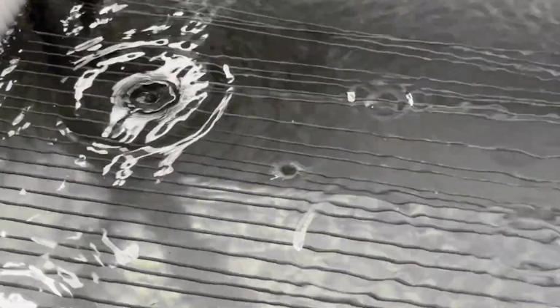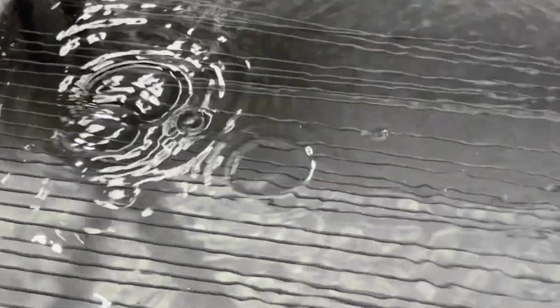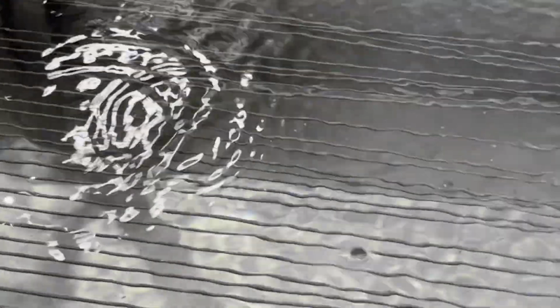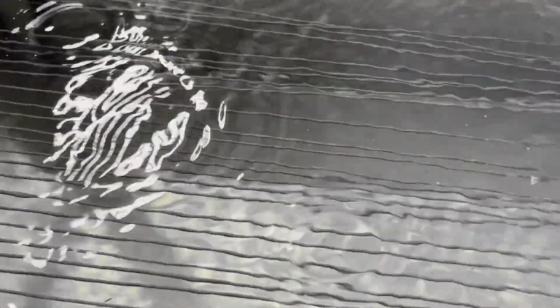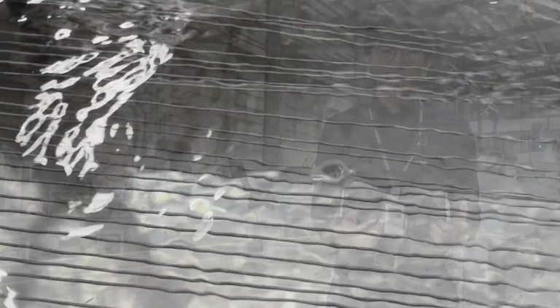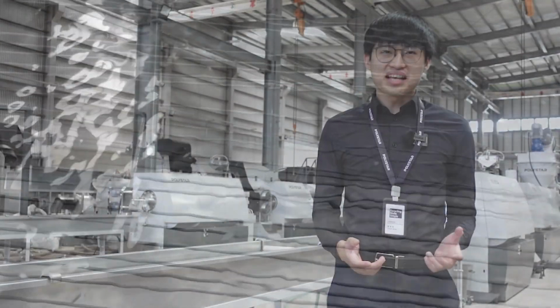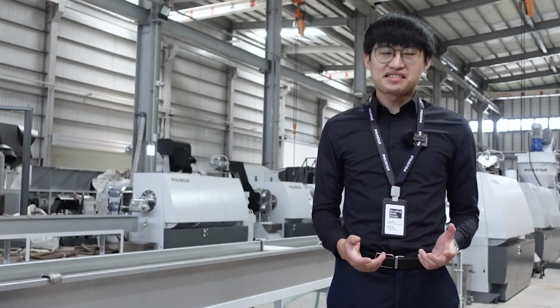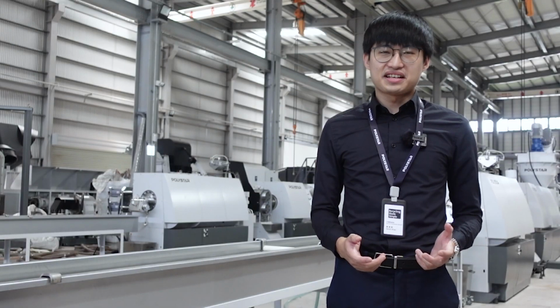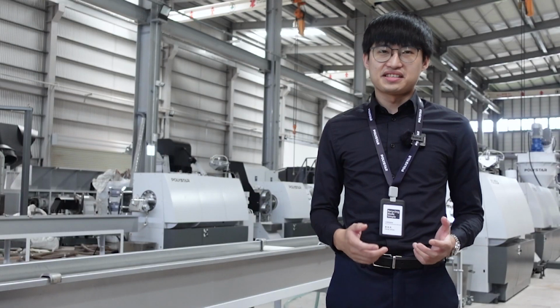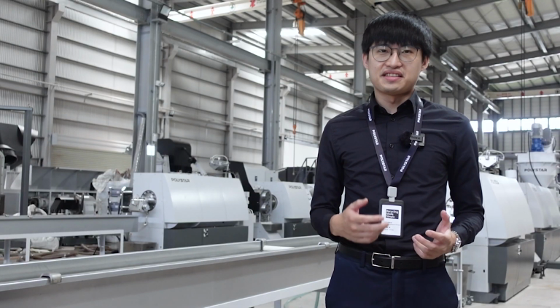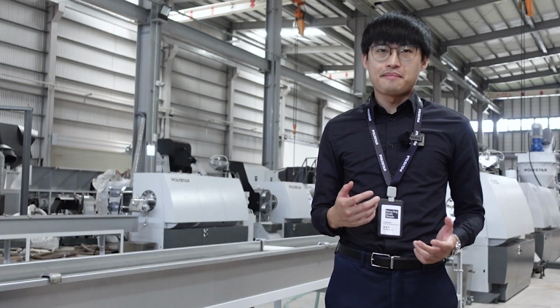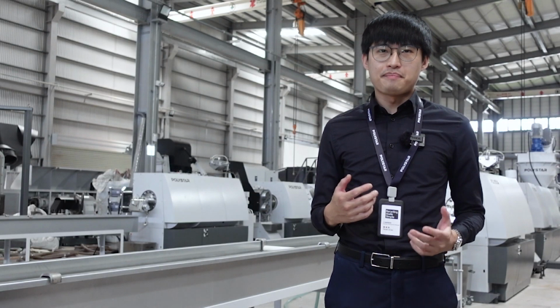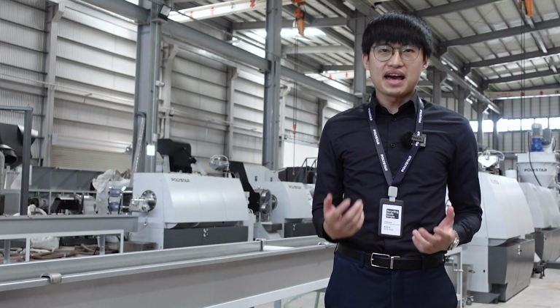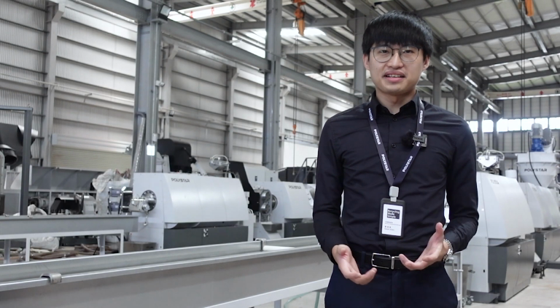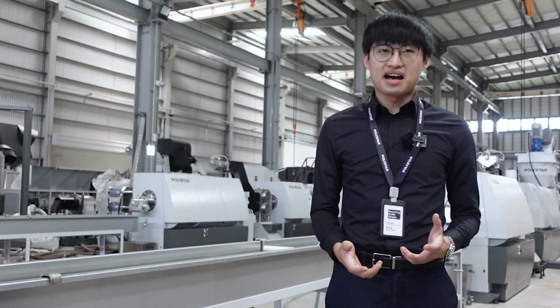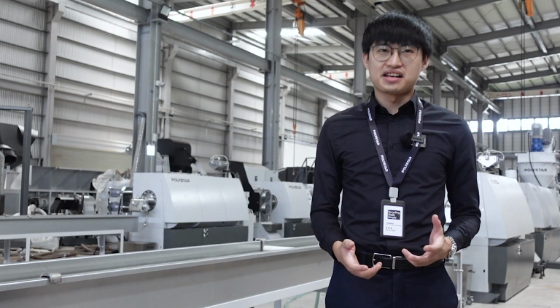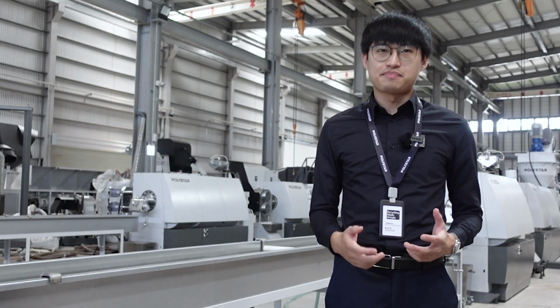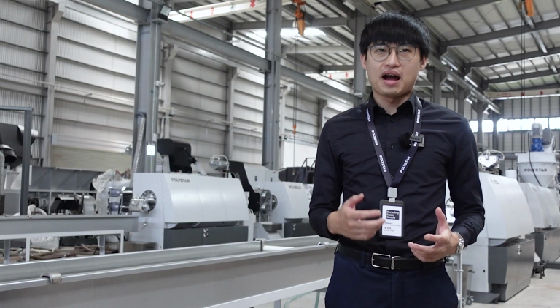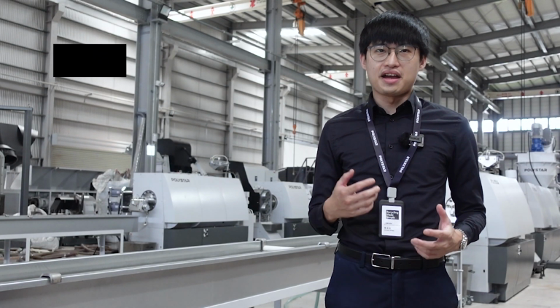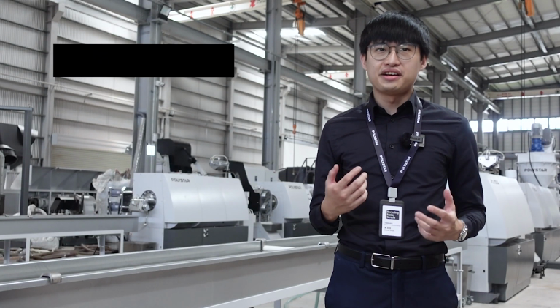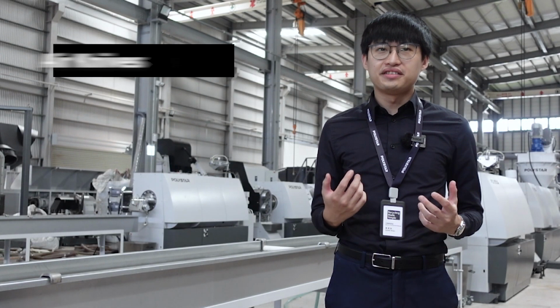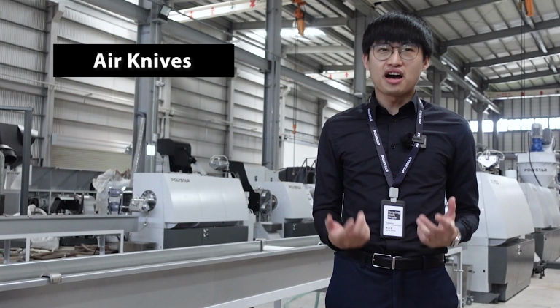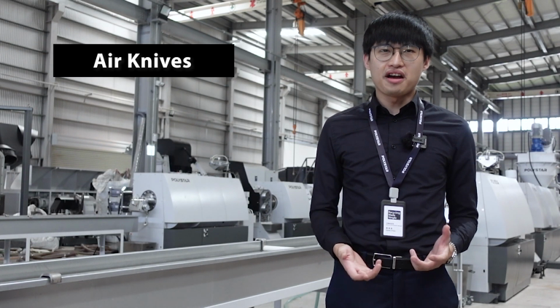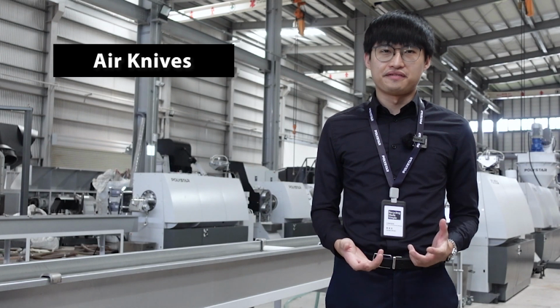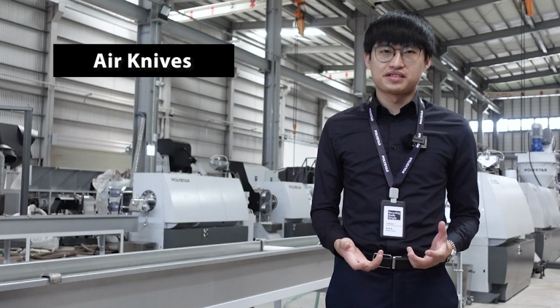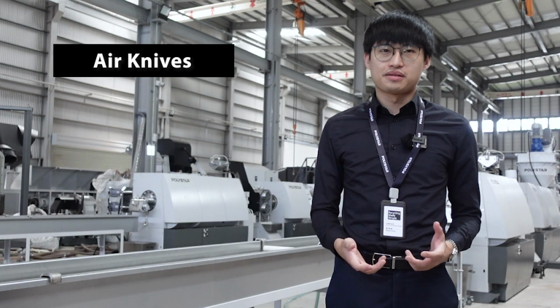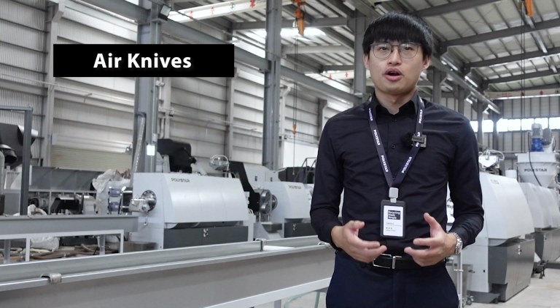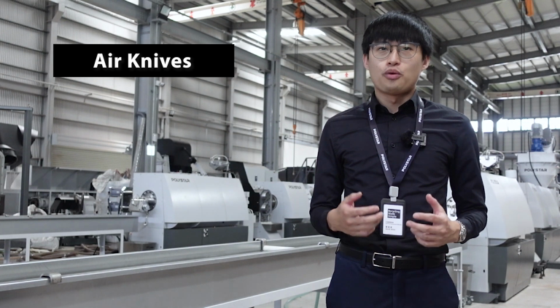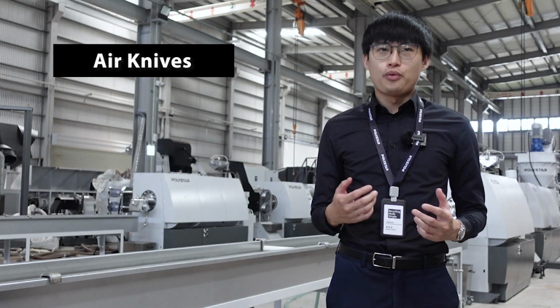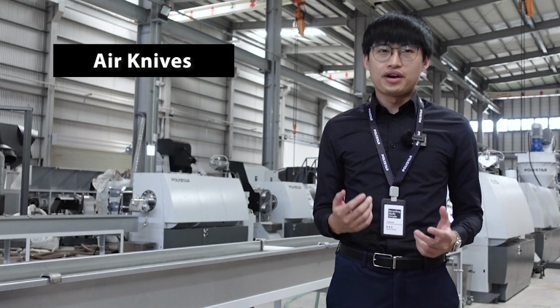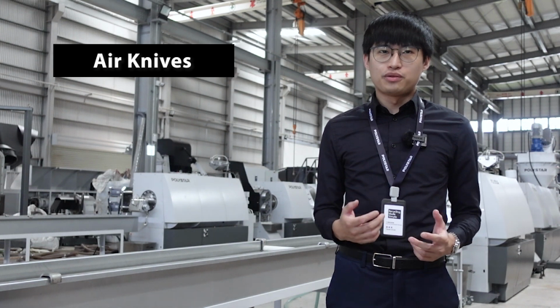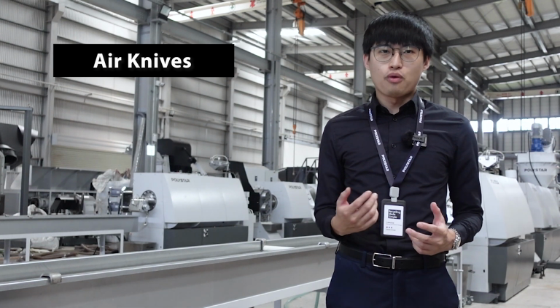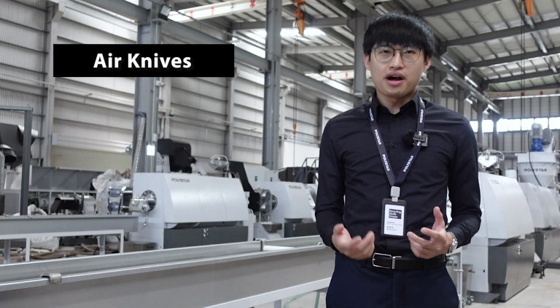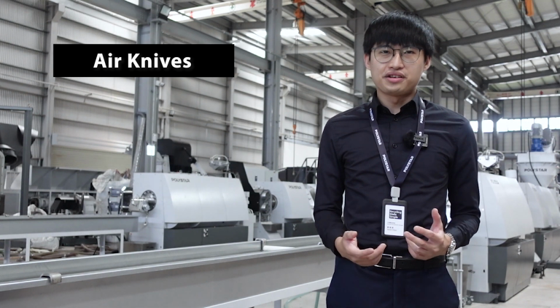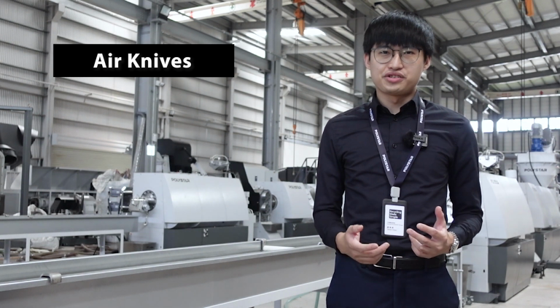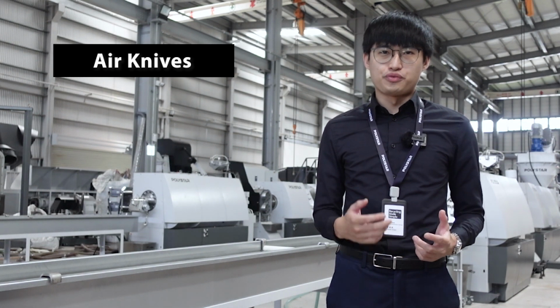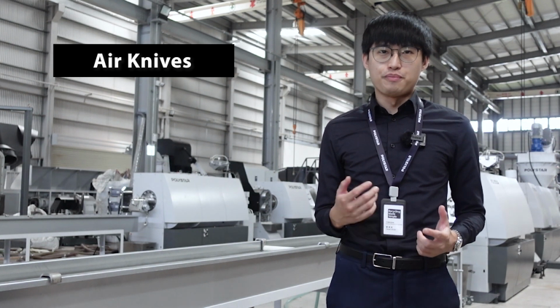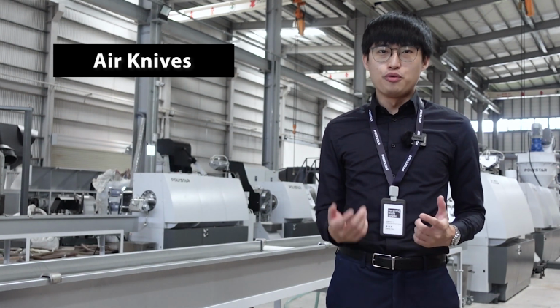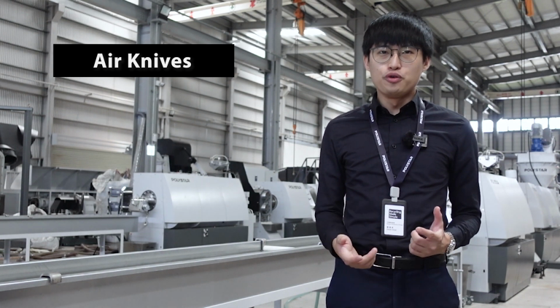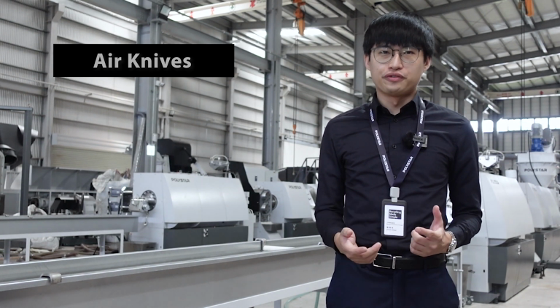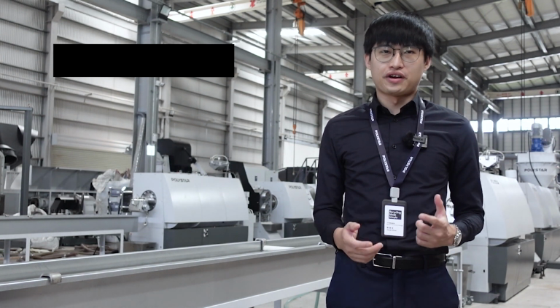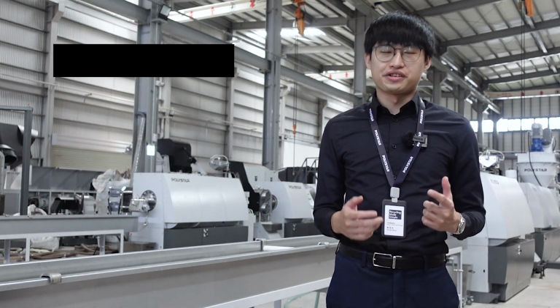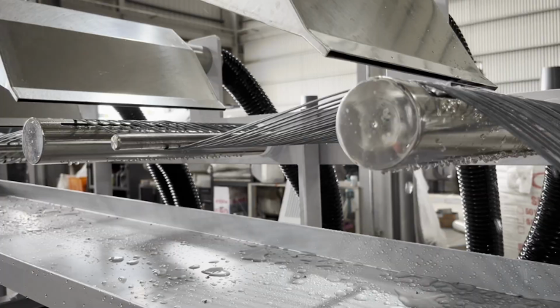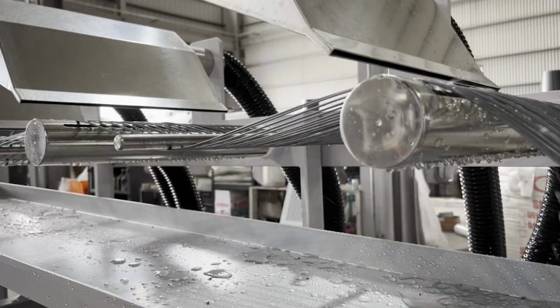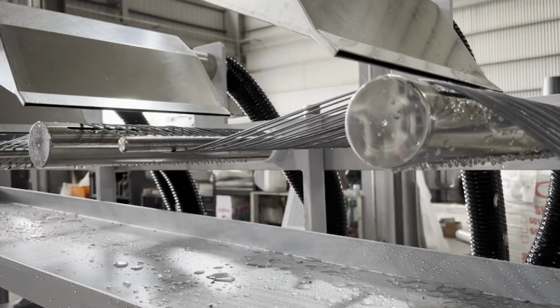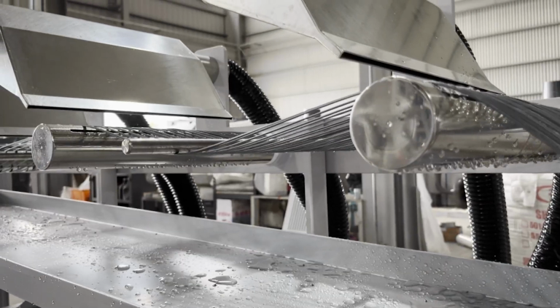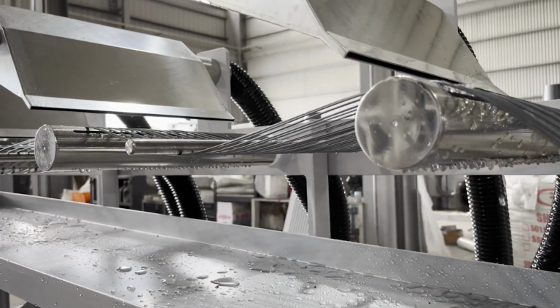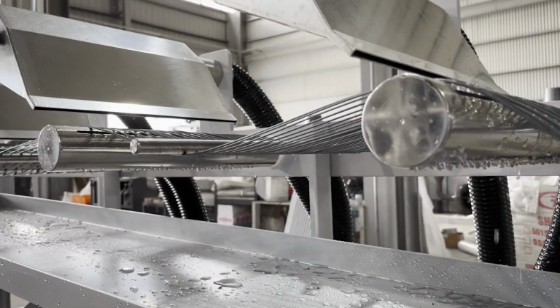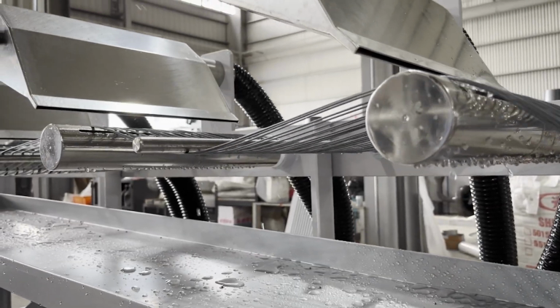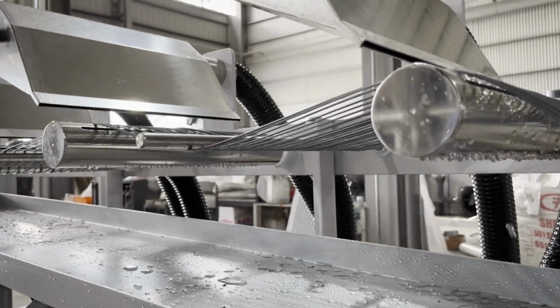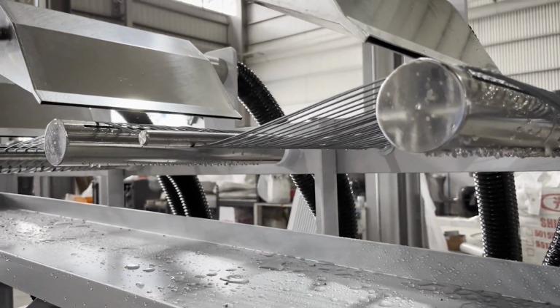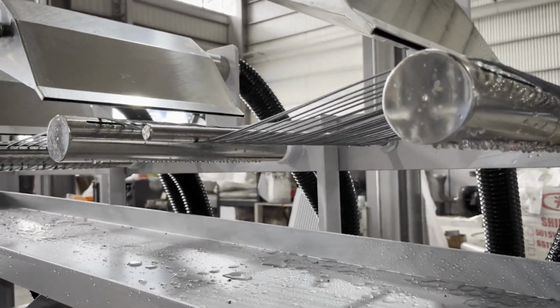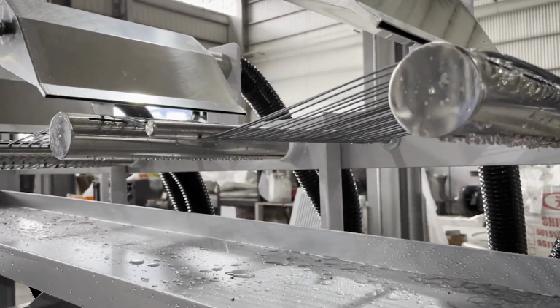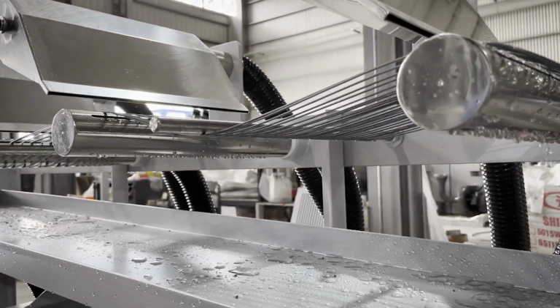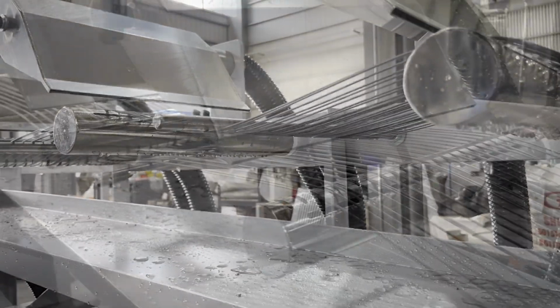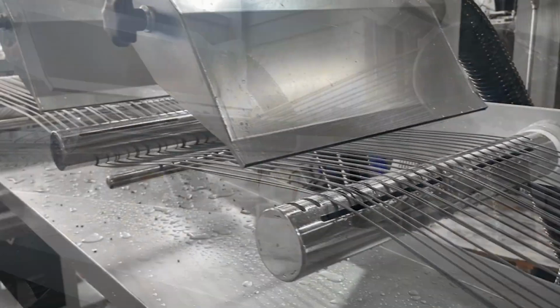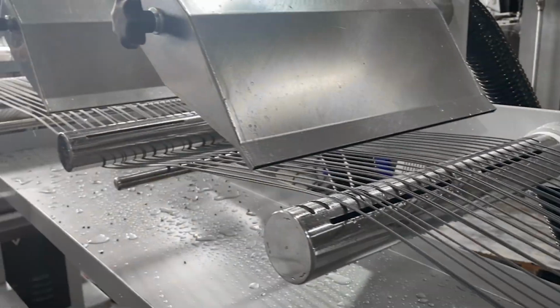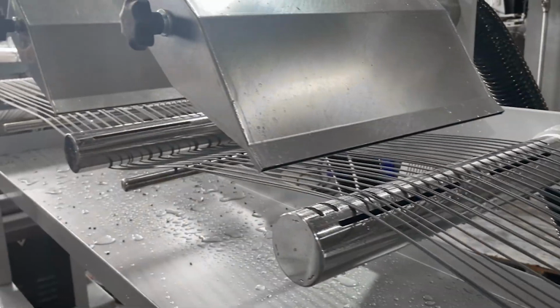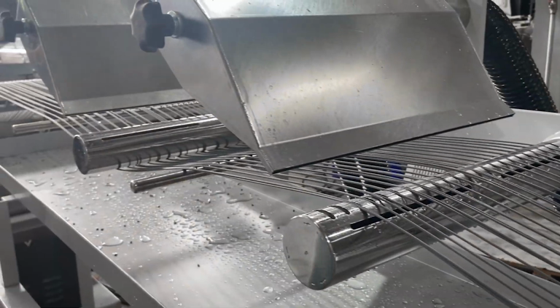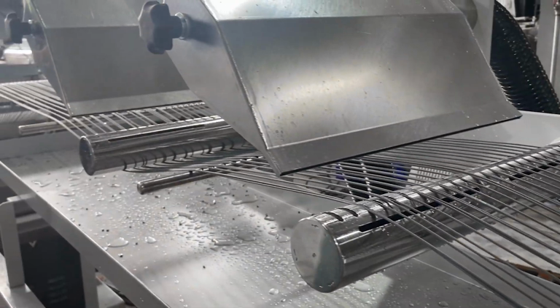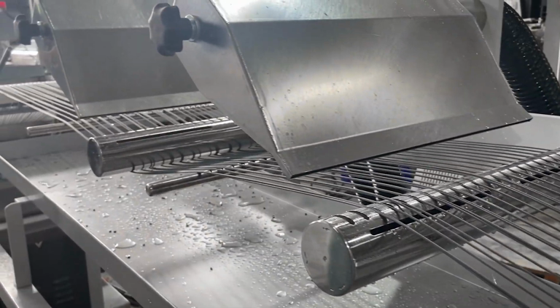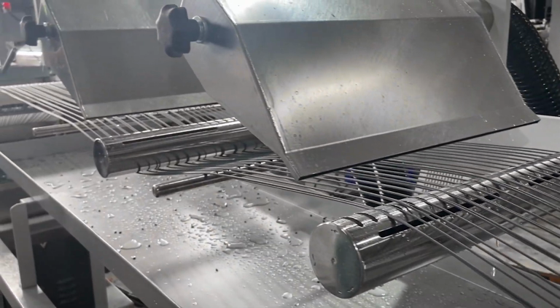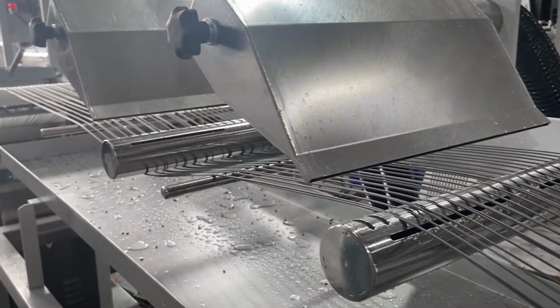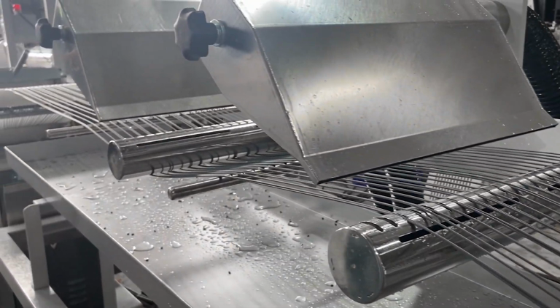The plastic is then pelletized by air knives, where the water is removed from the surface of the pellet at the same time.